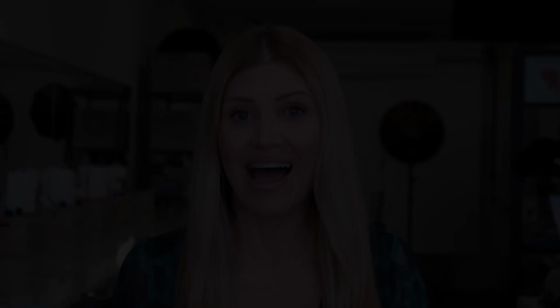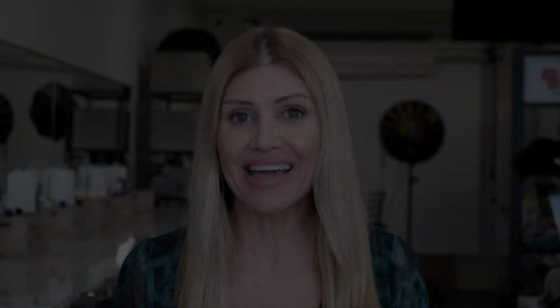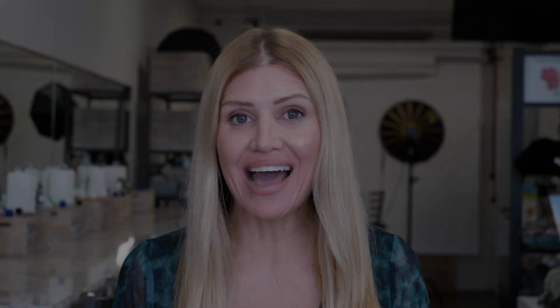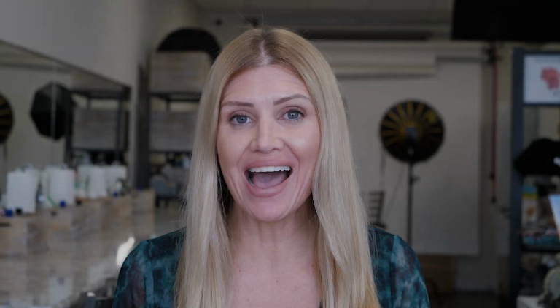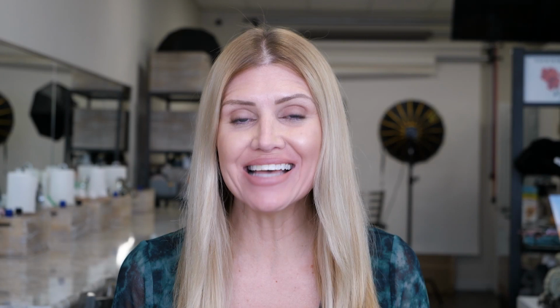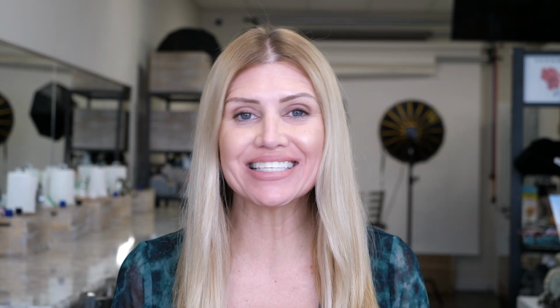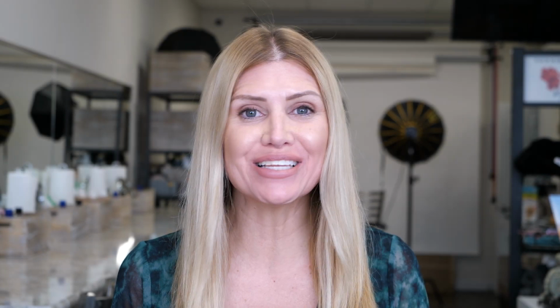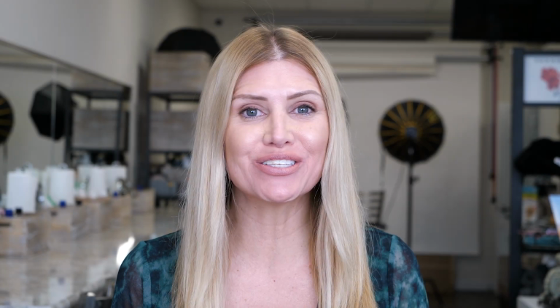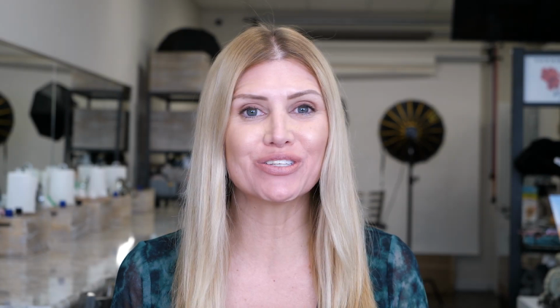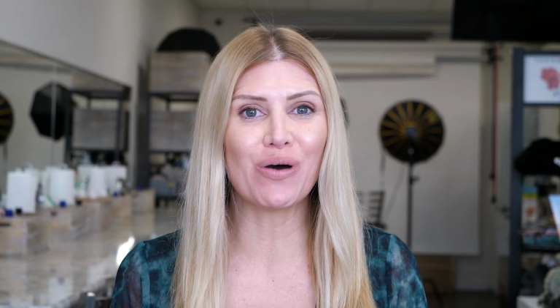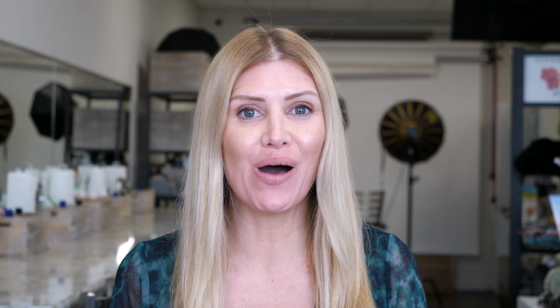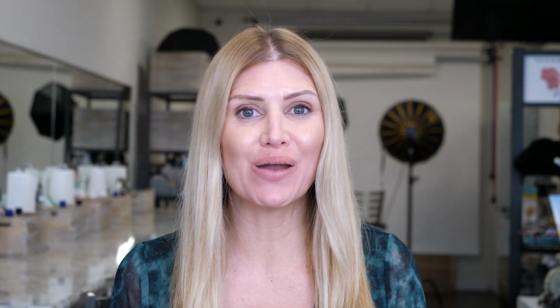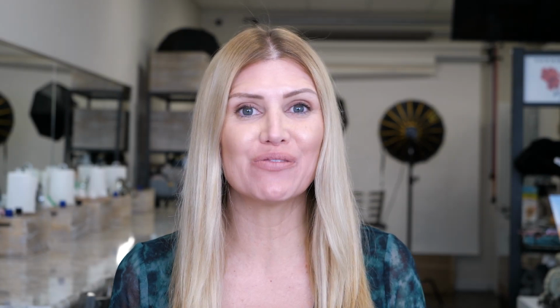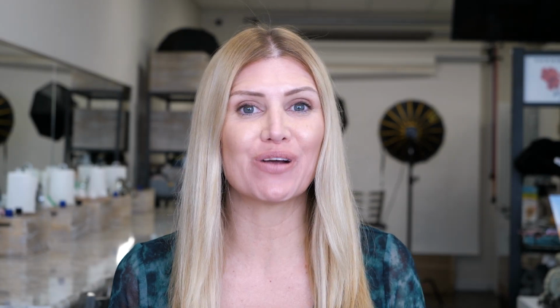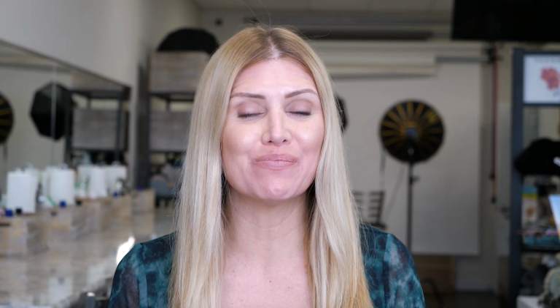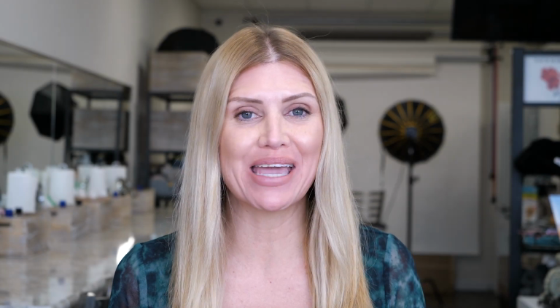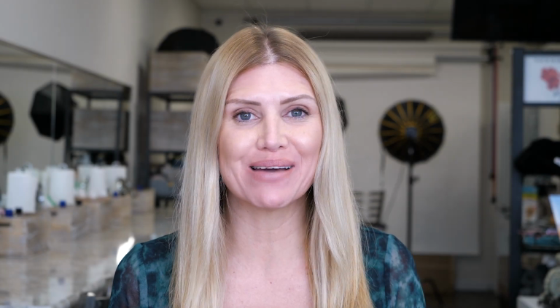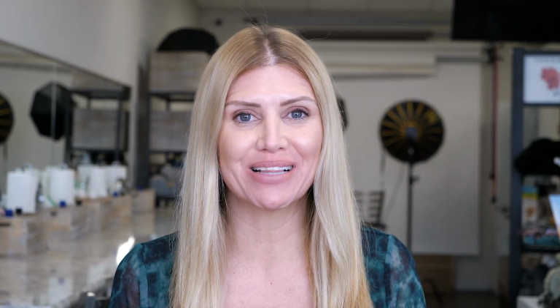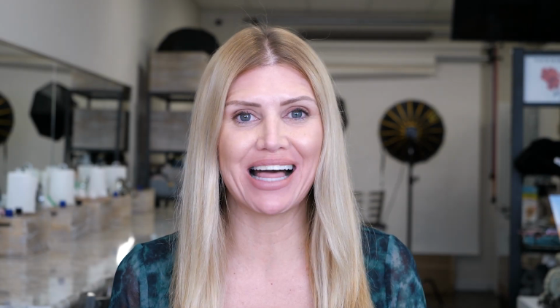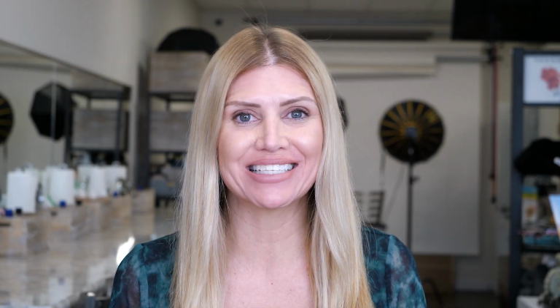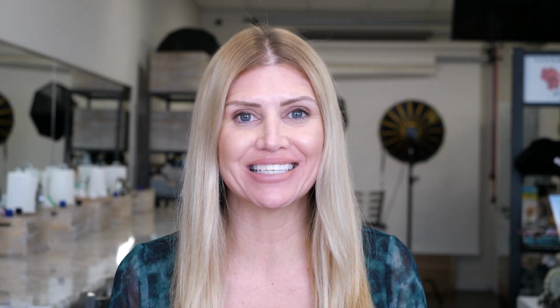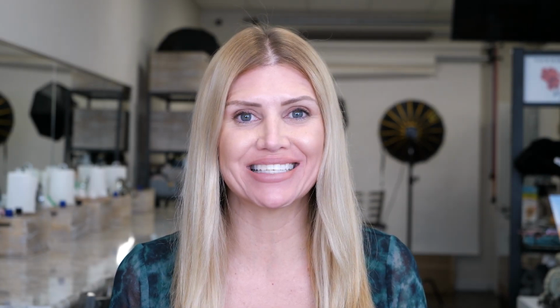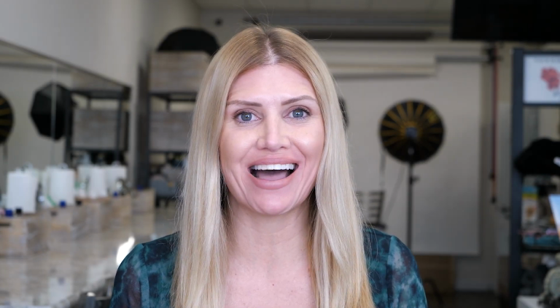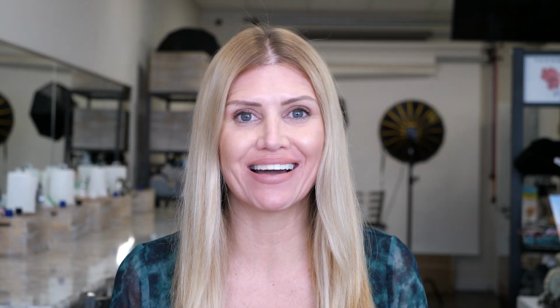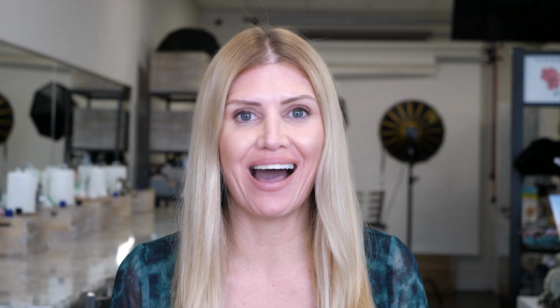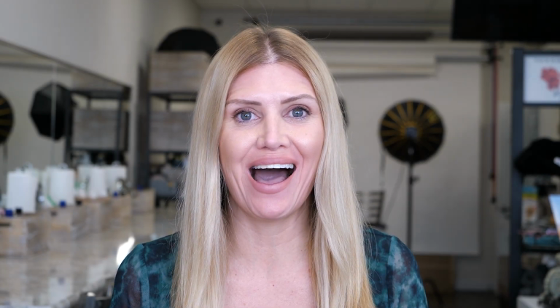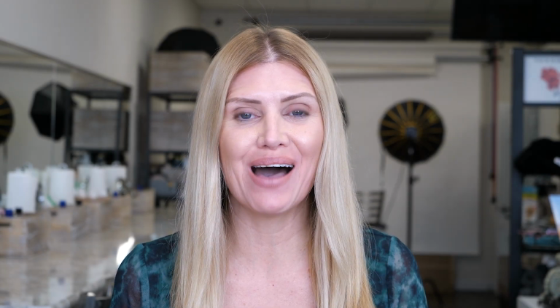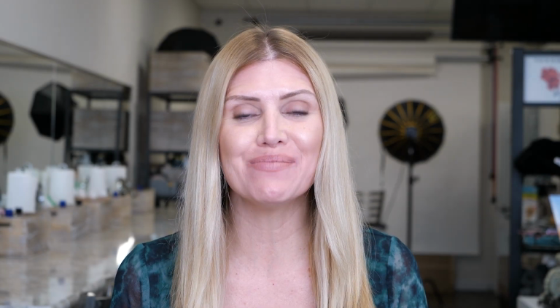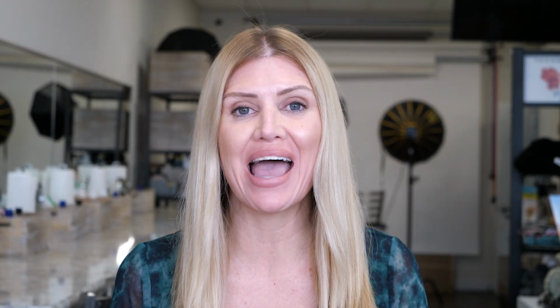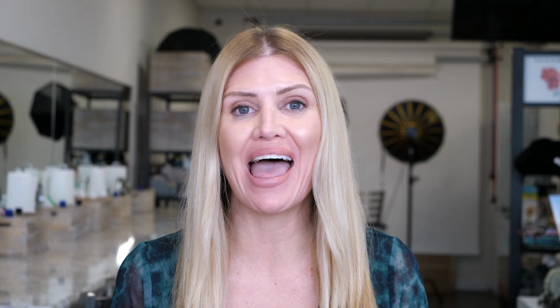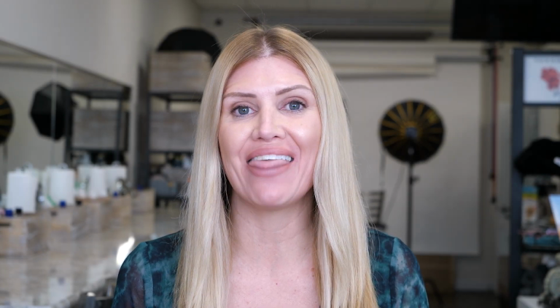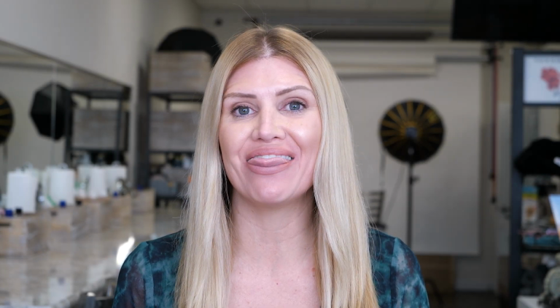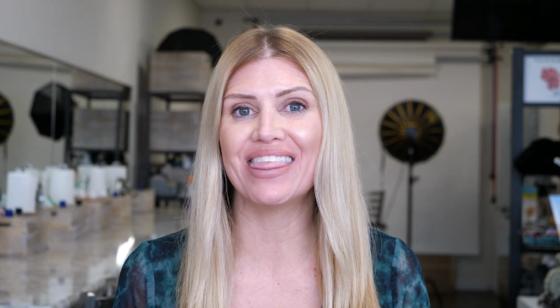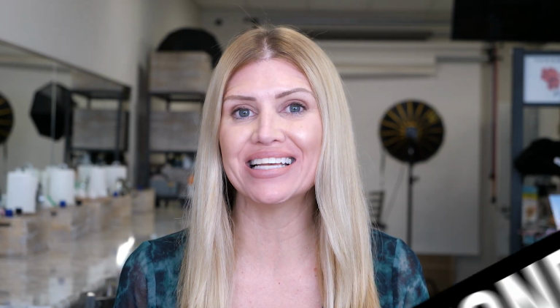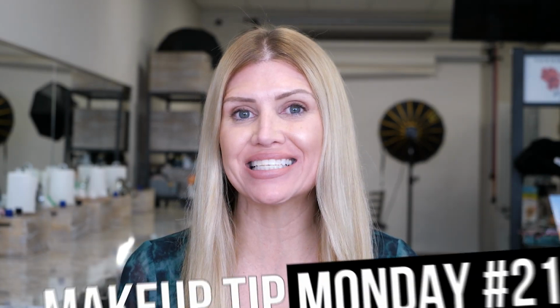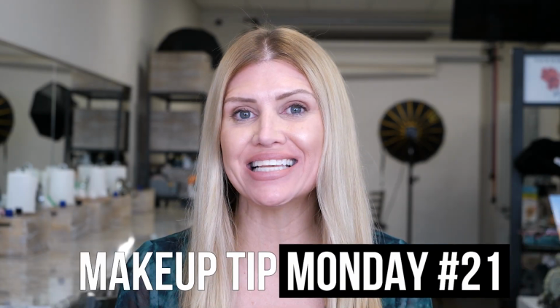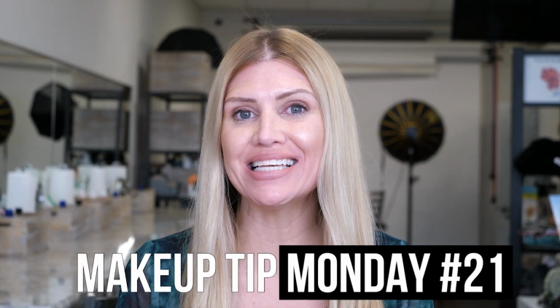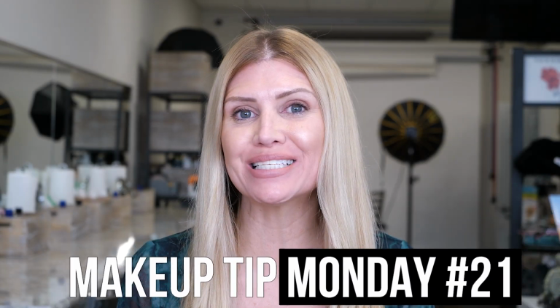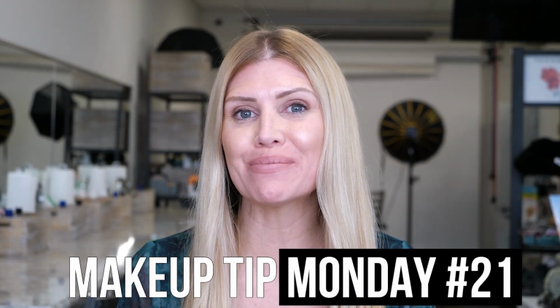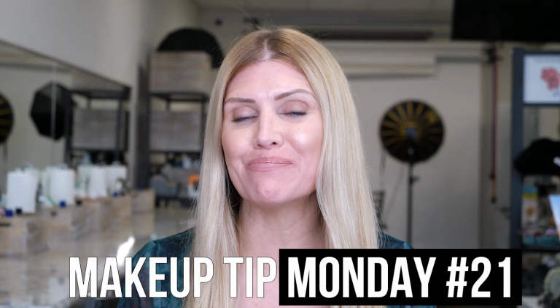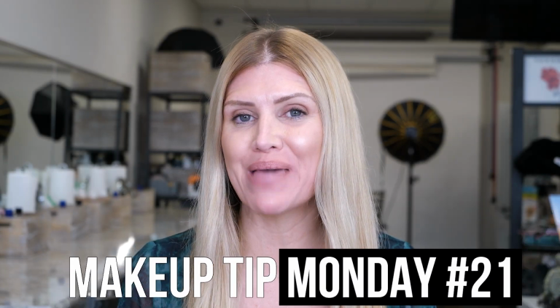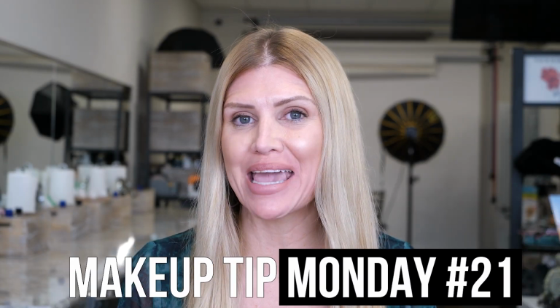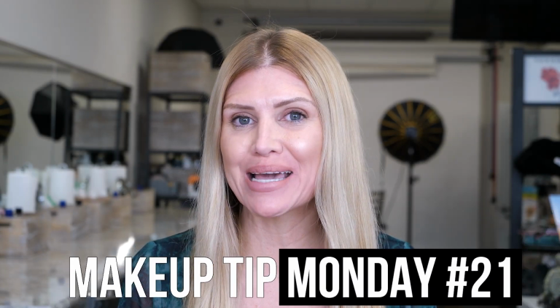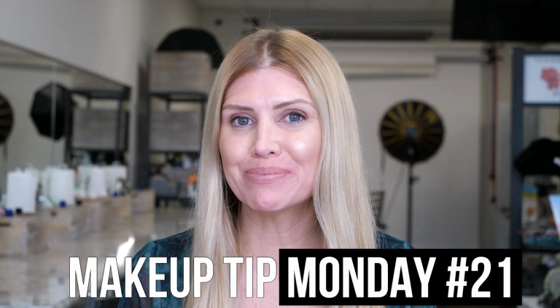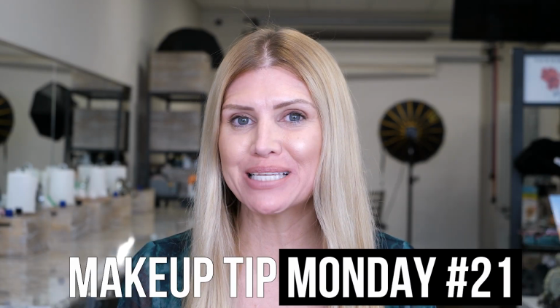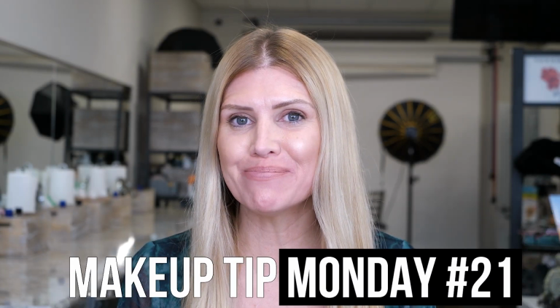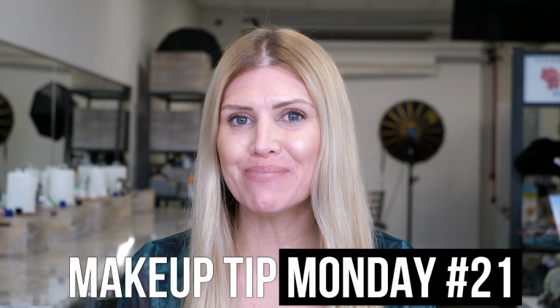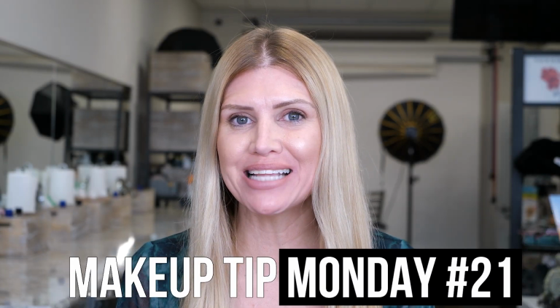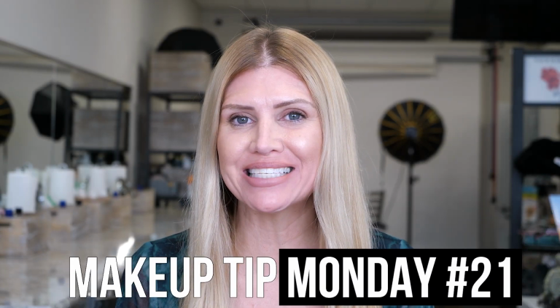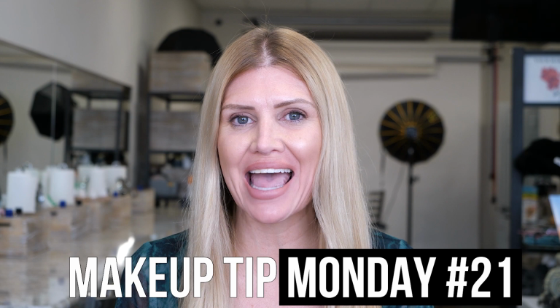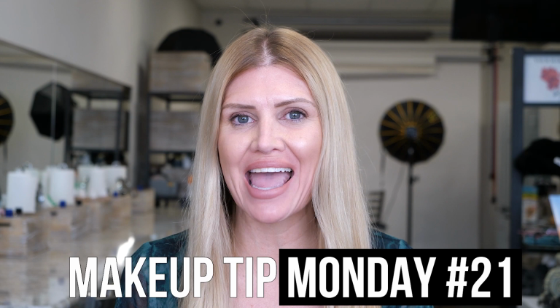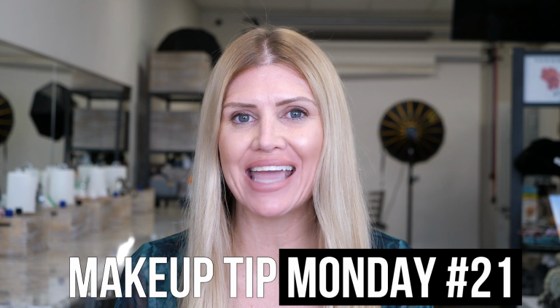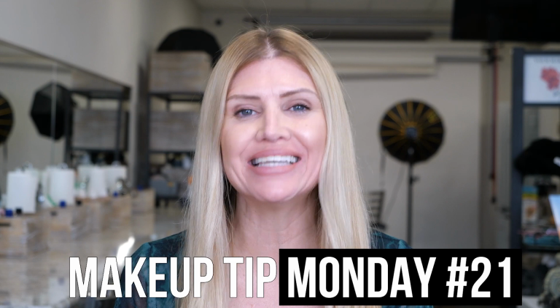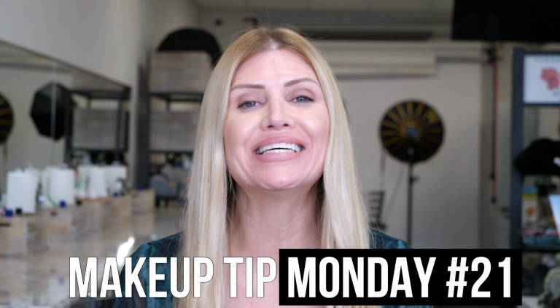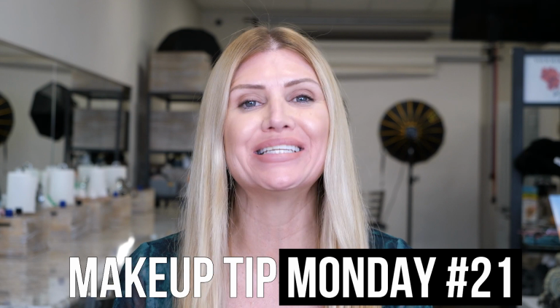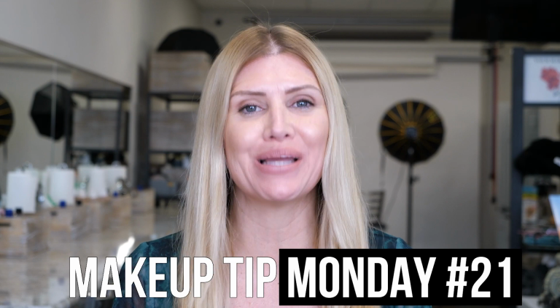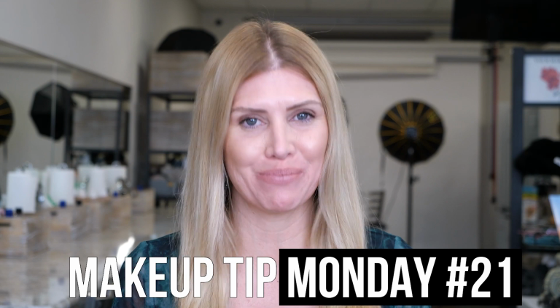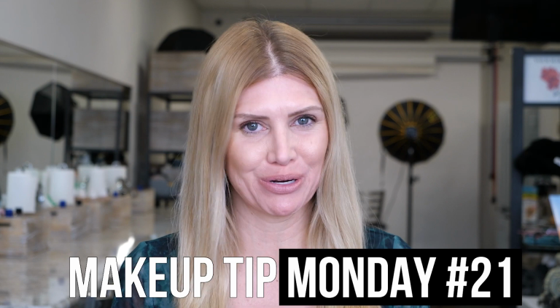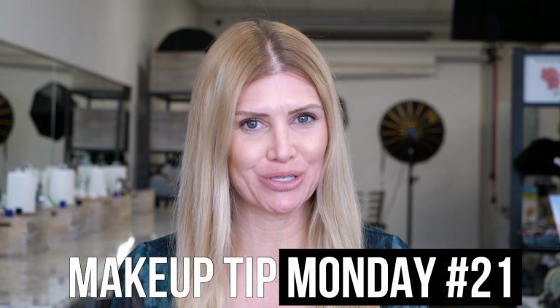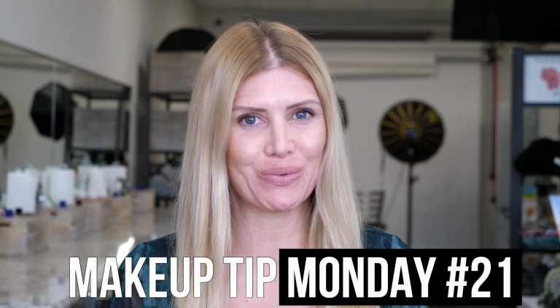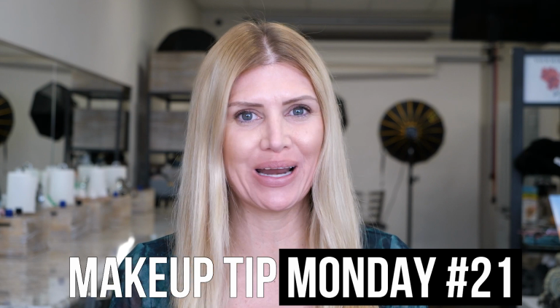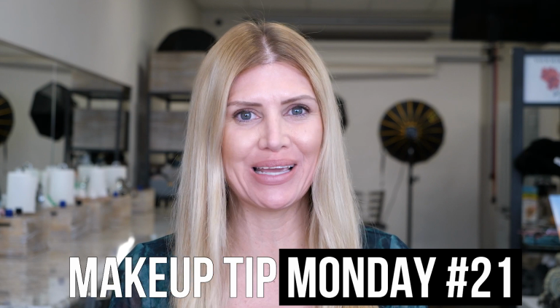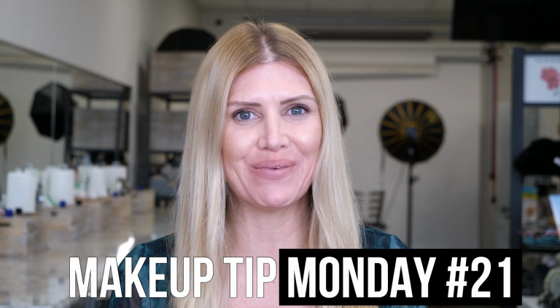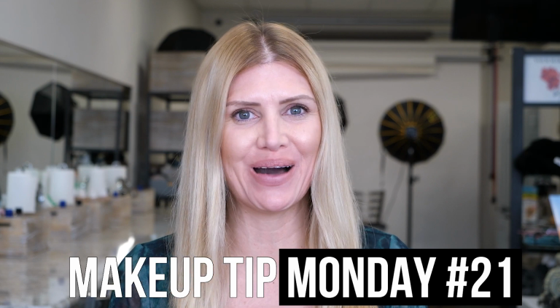Hi guys, it's Dawn from MakeupClasses.com and this is Makeup Tip Monday number 21.